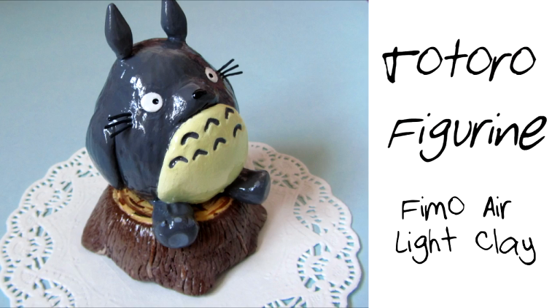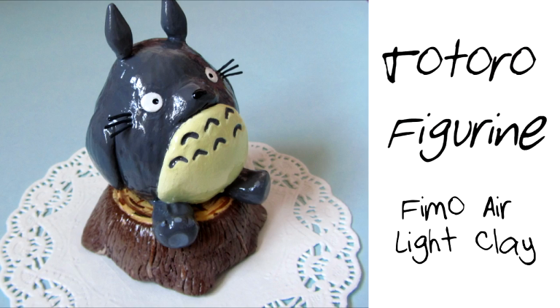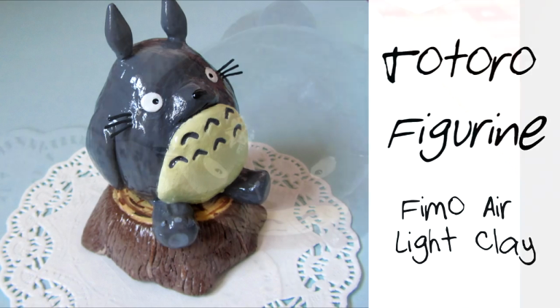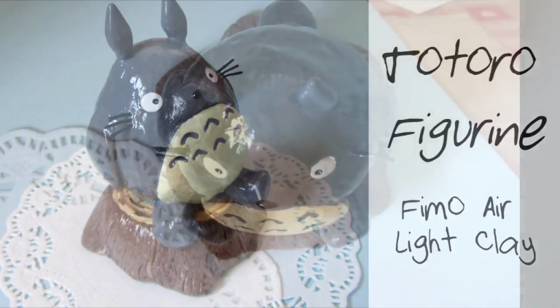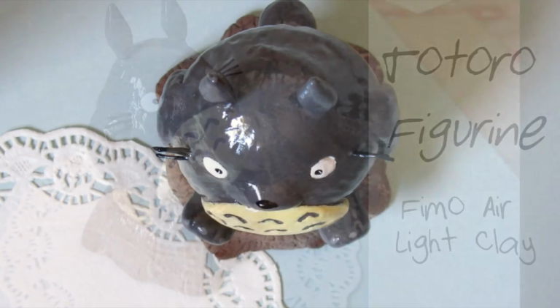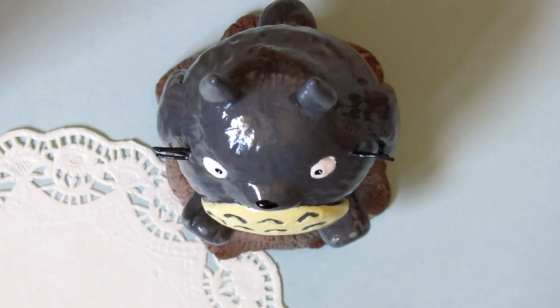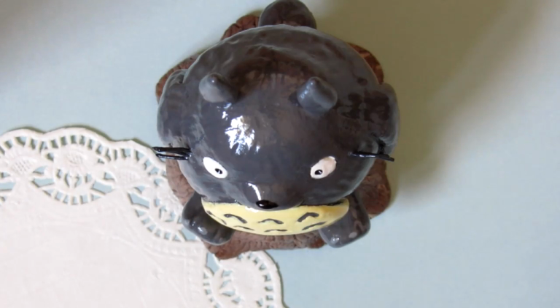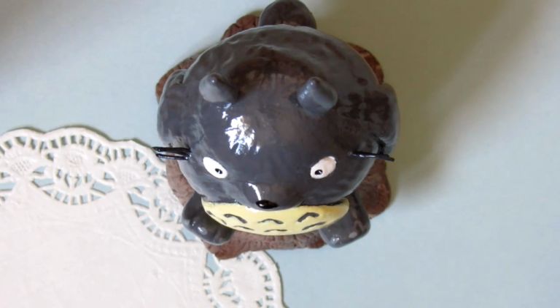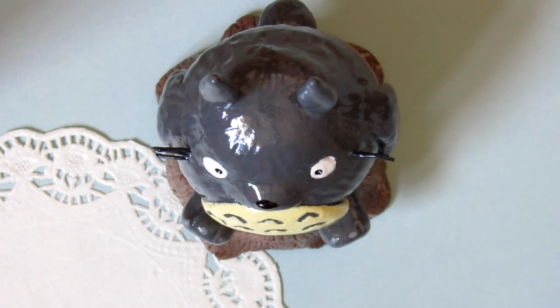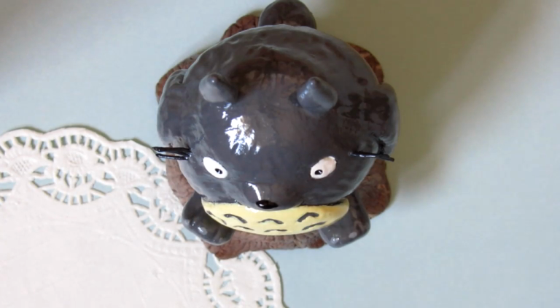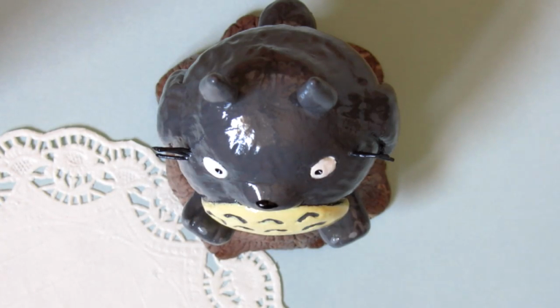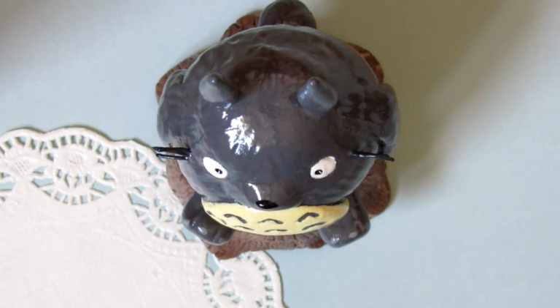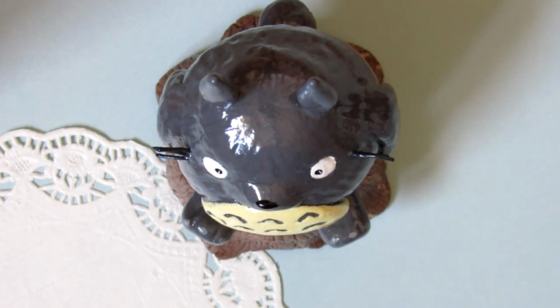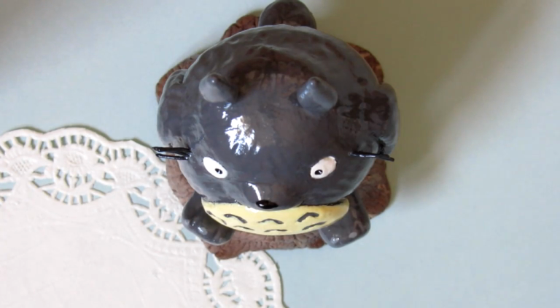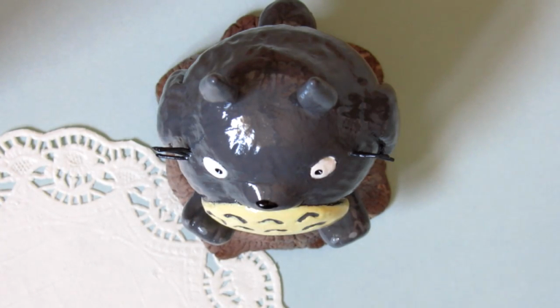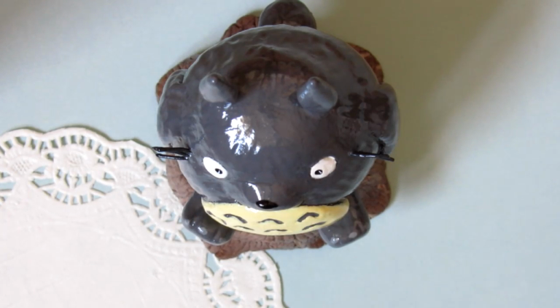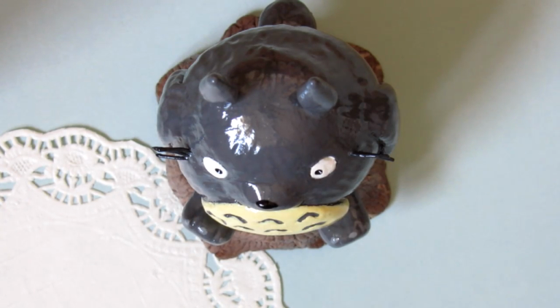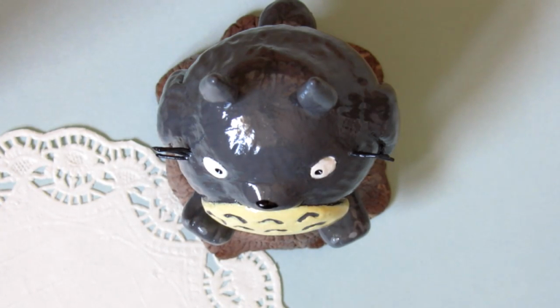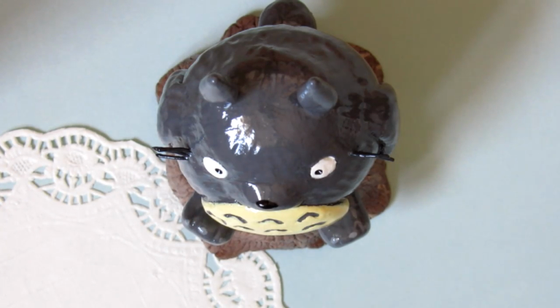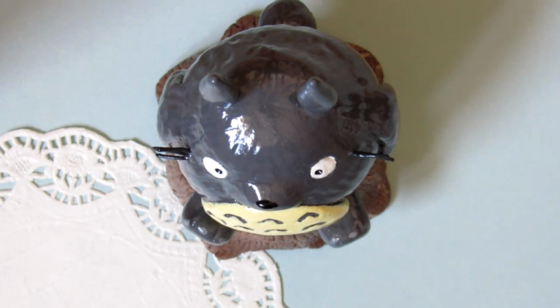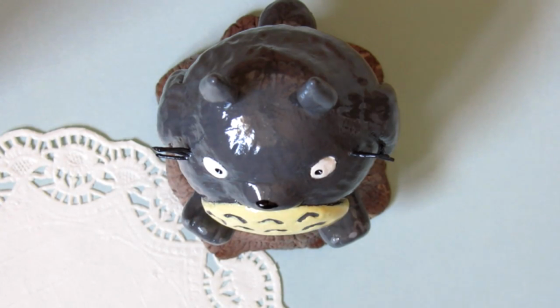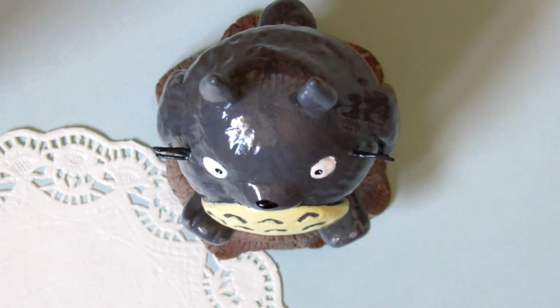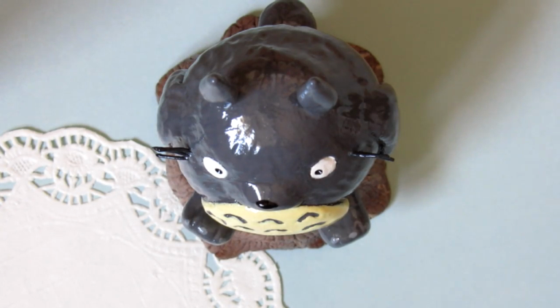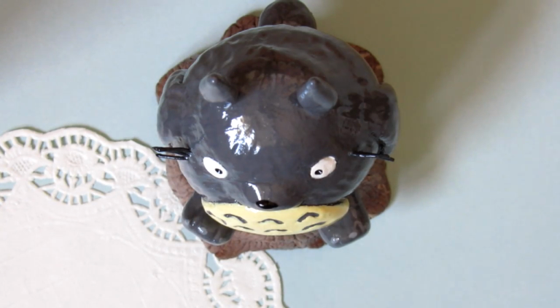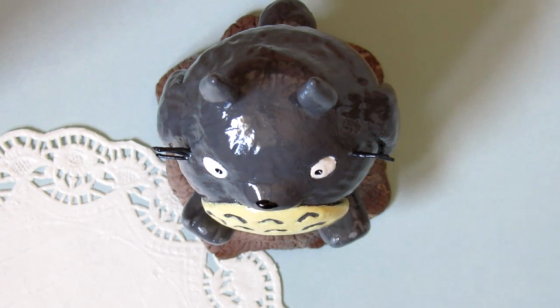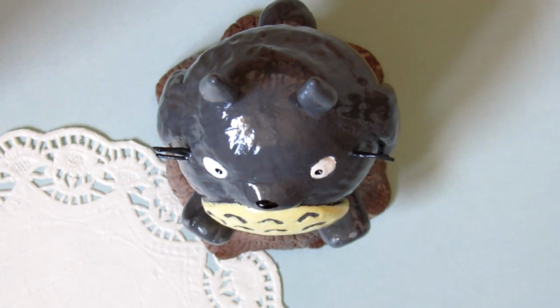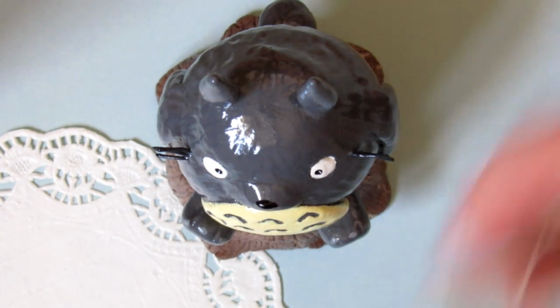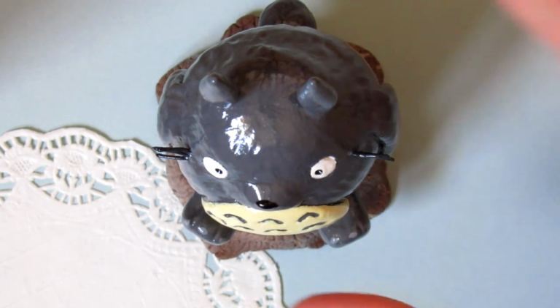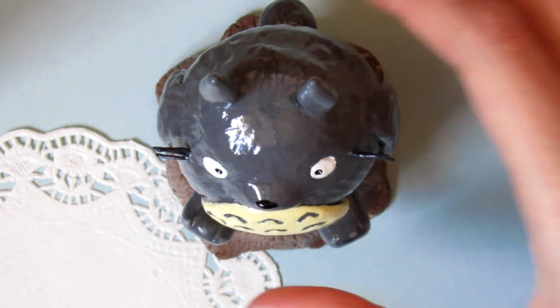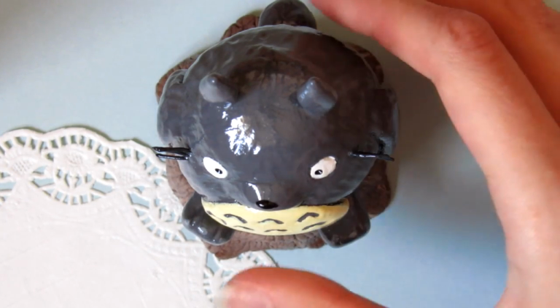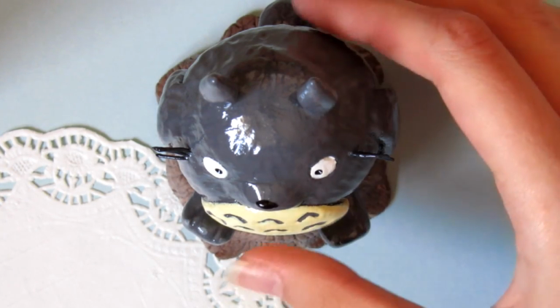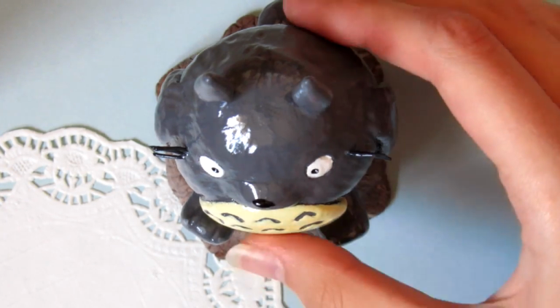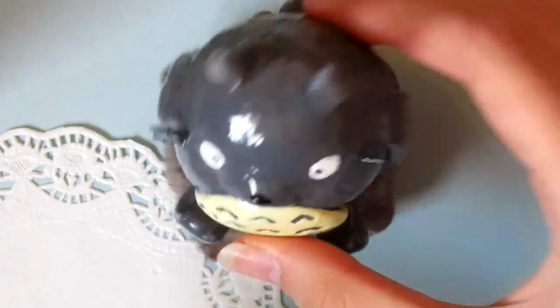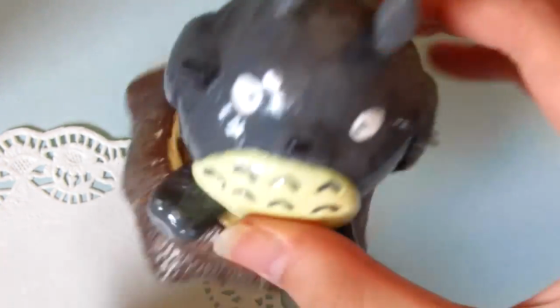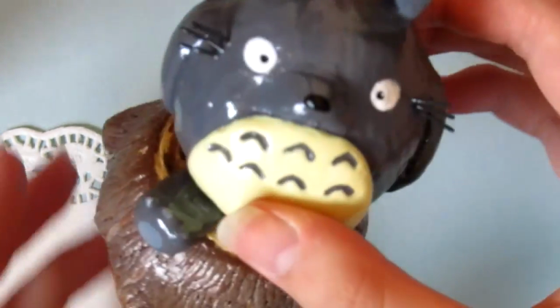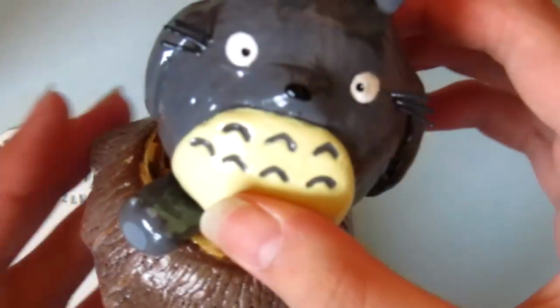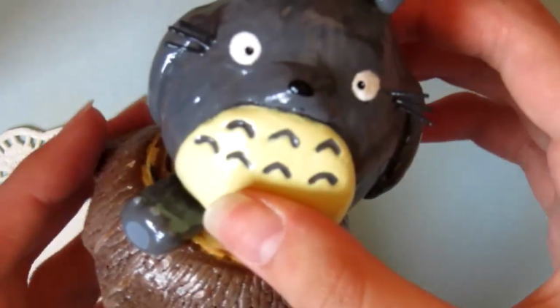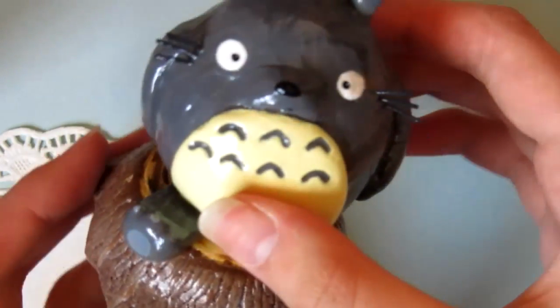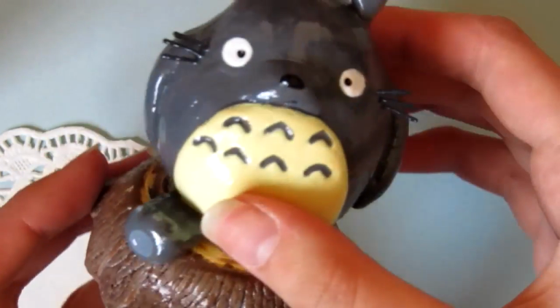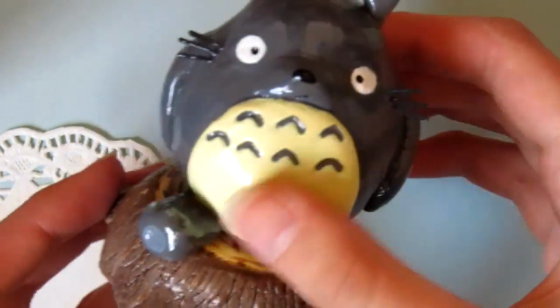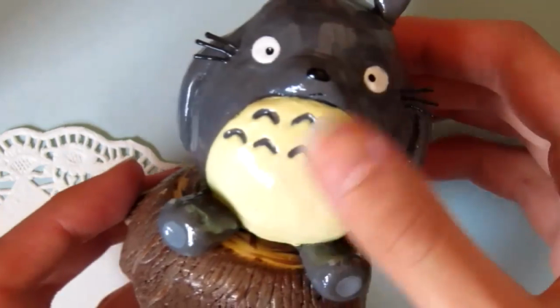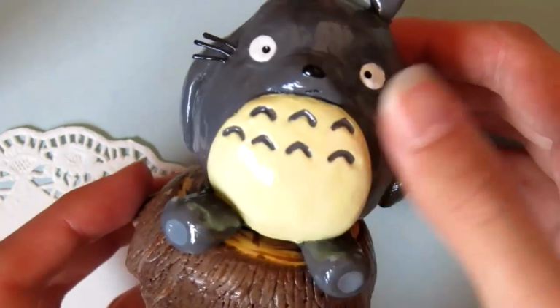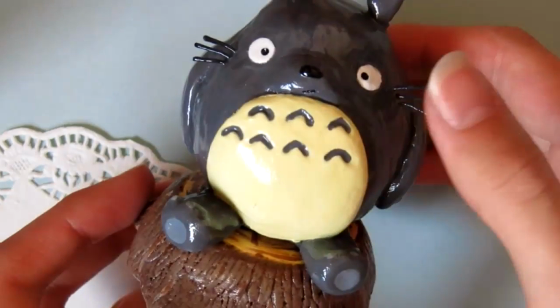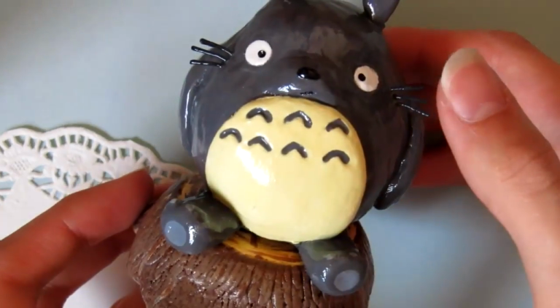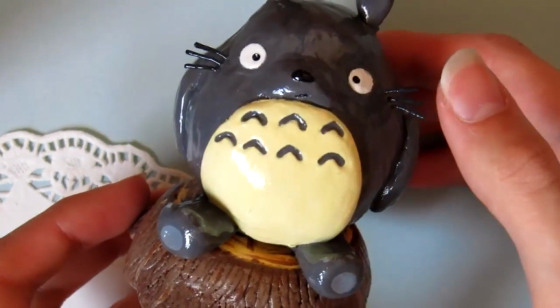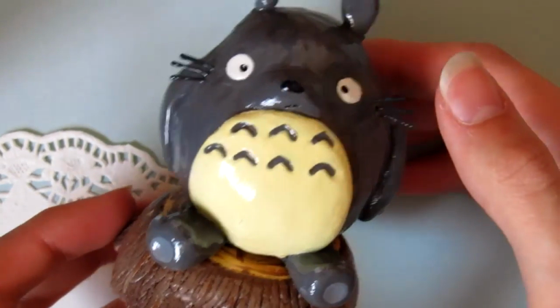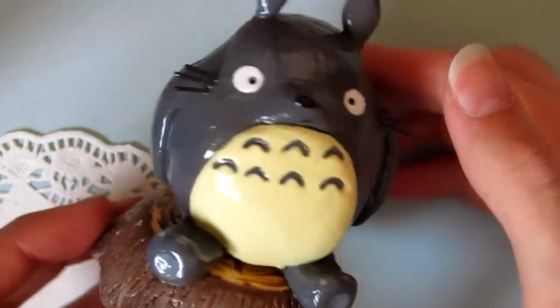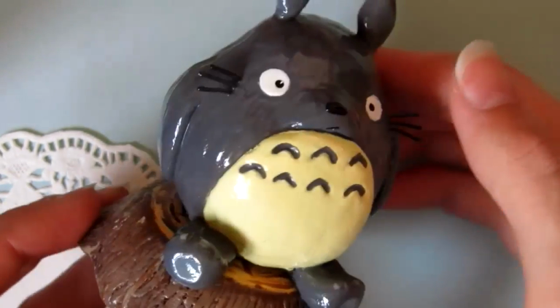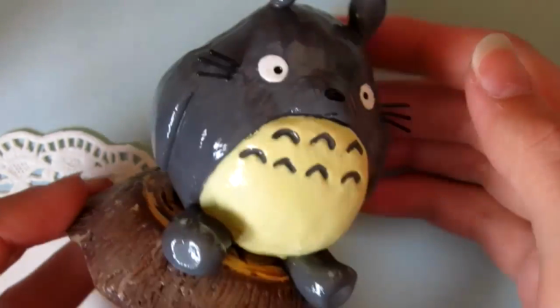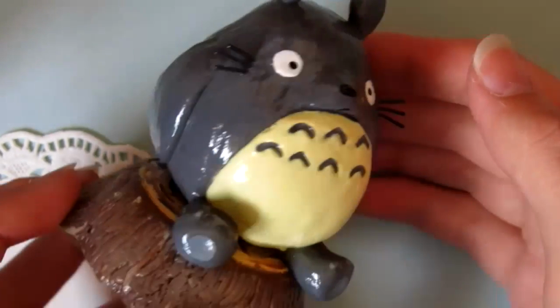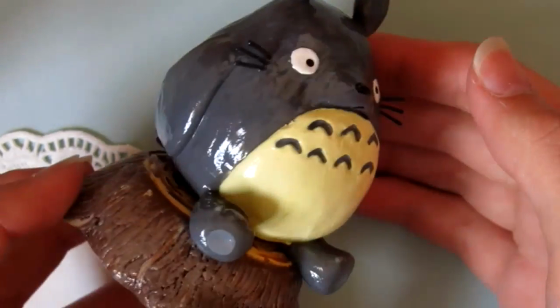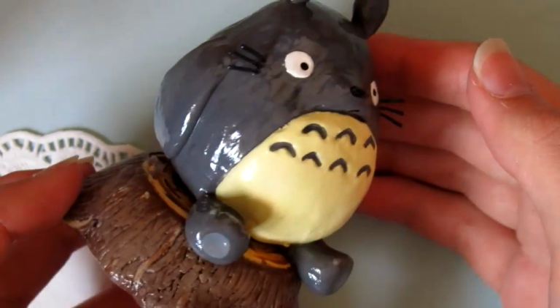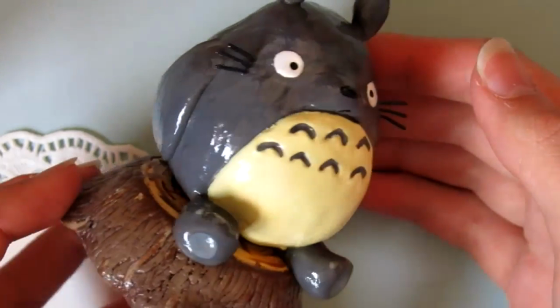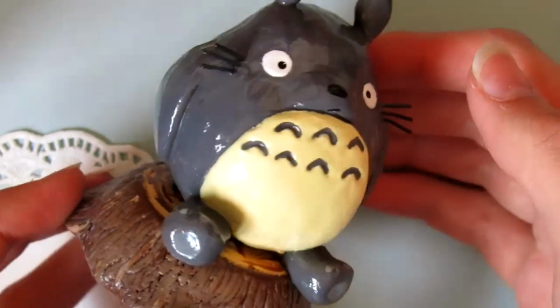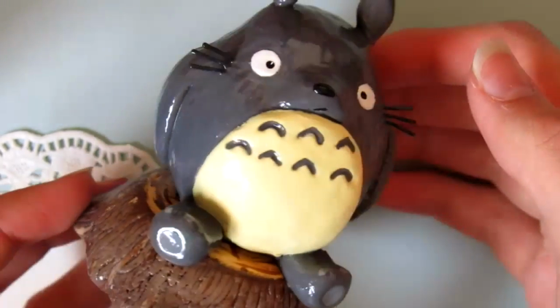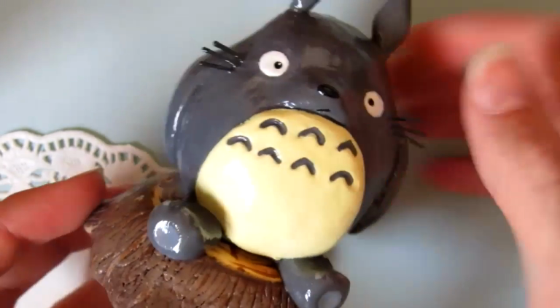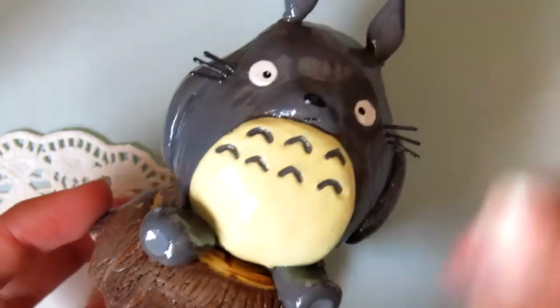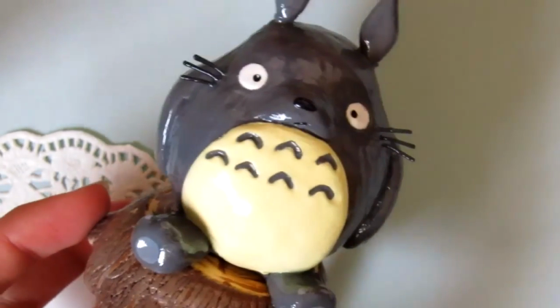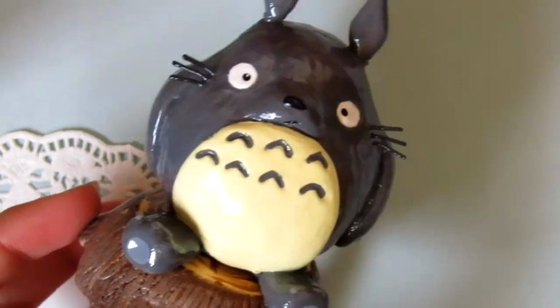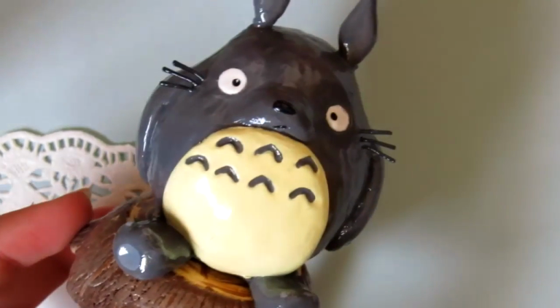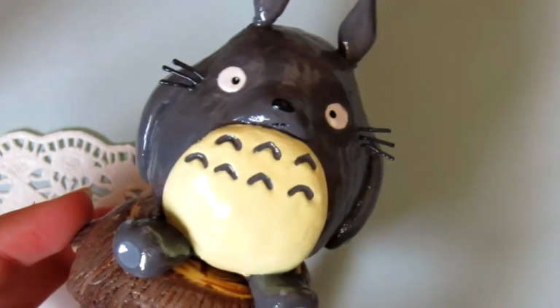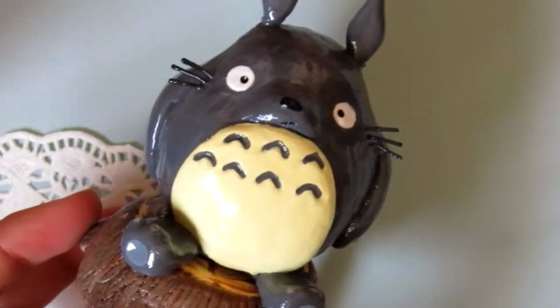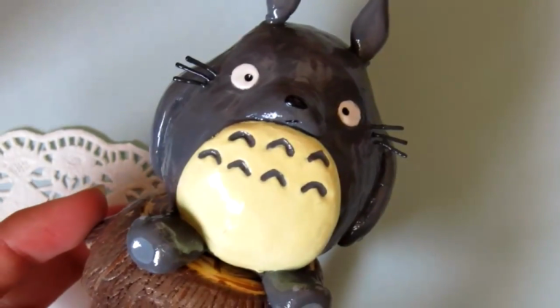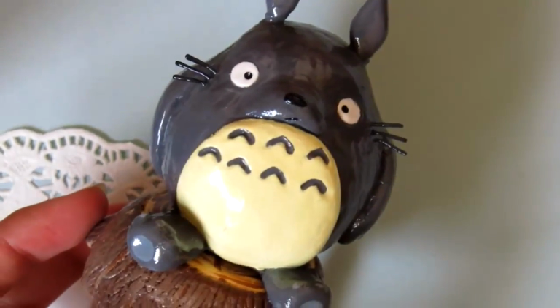Hi everyone, so today I will be showing you the process on how I made this Totoro figurine.